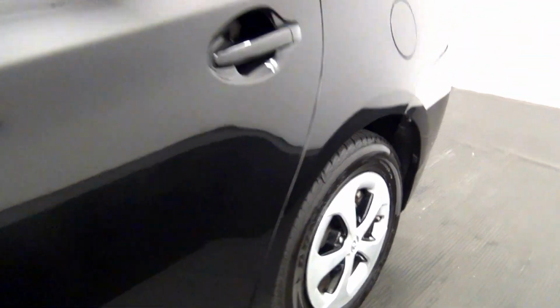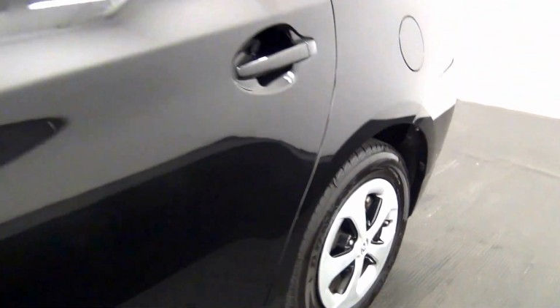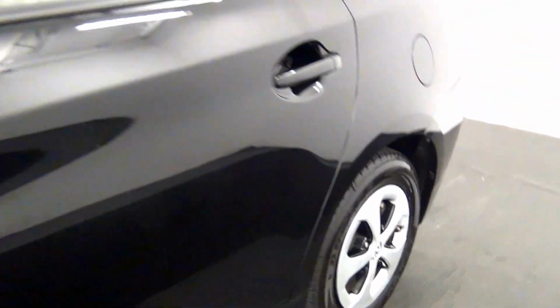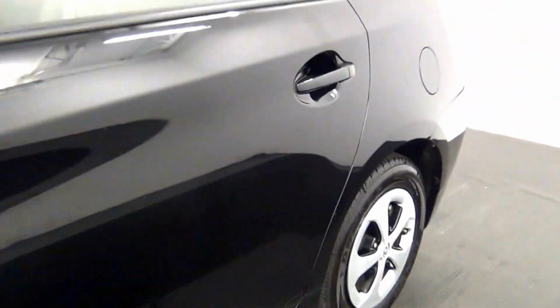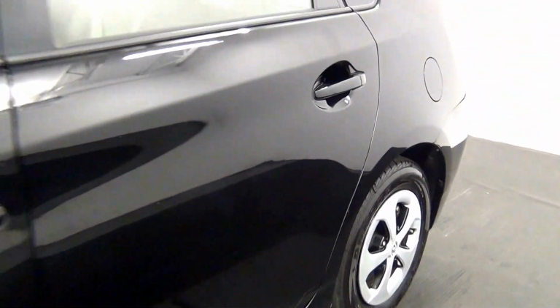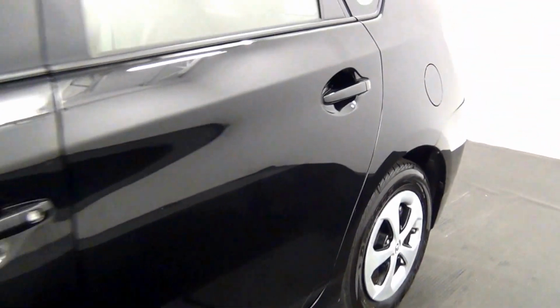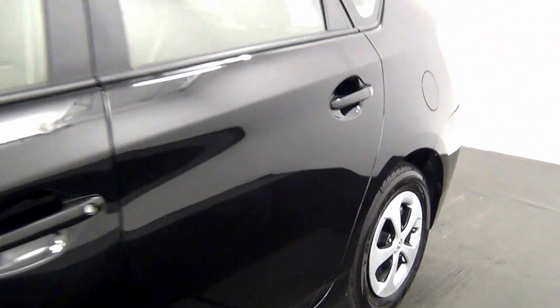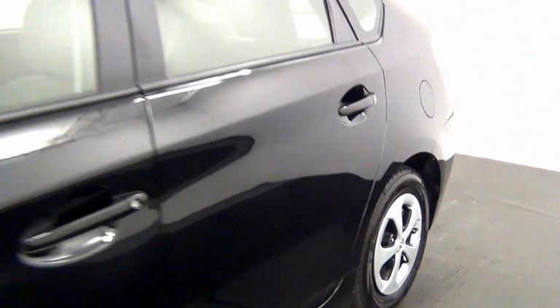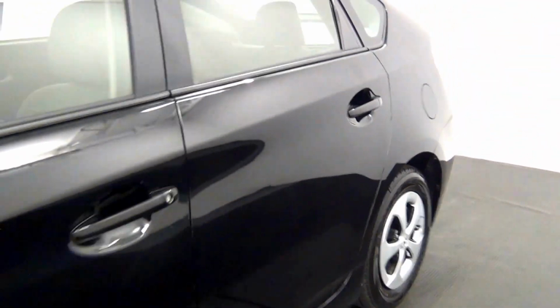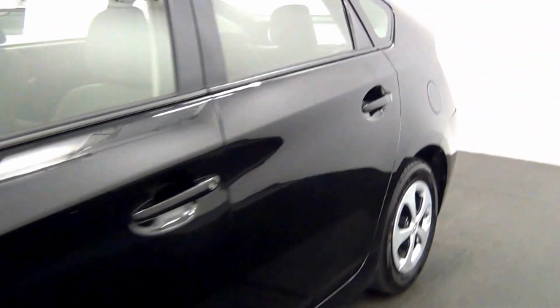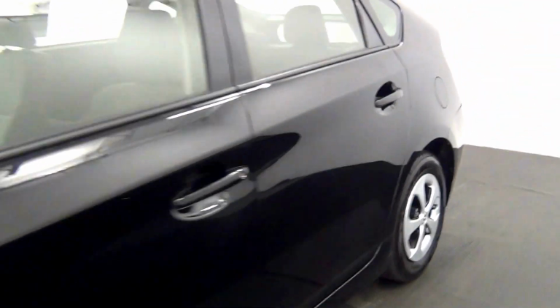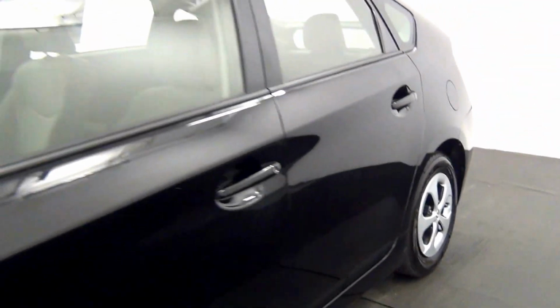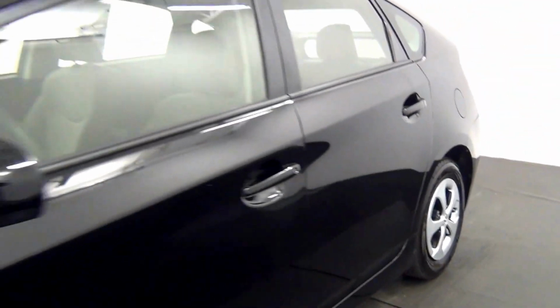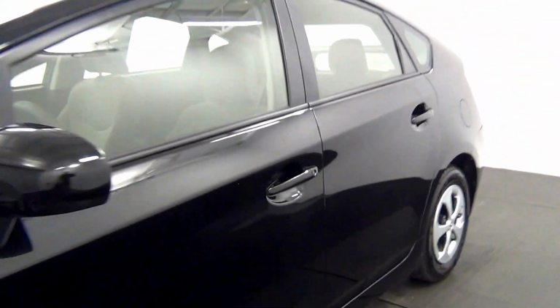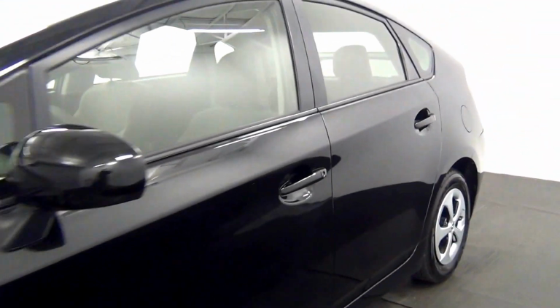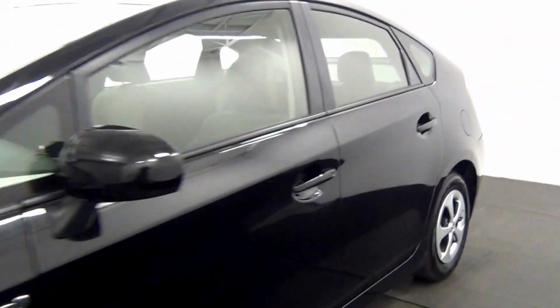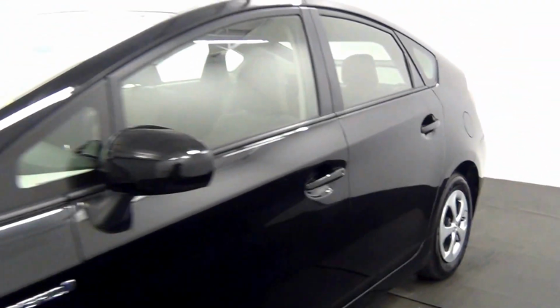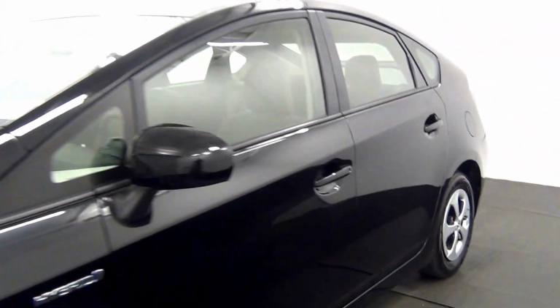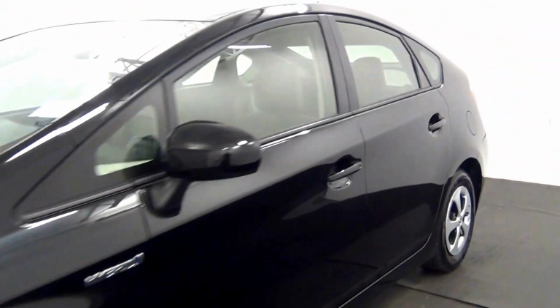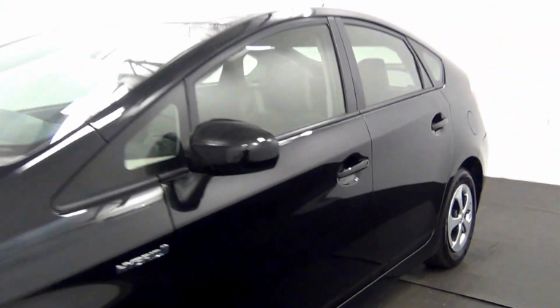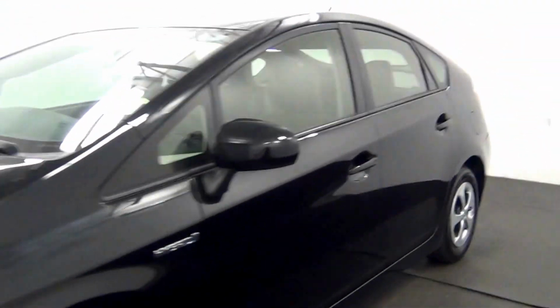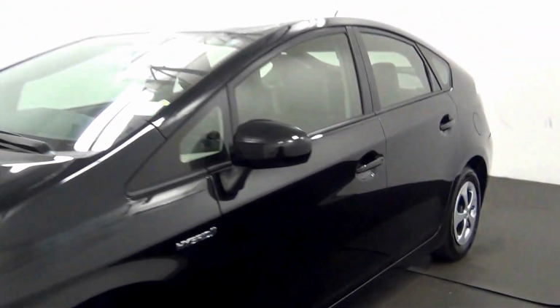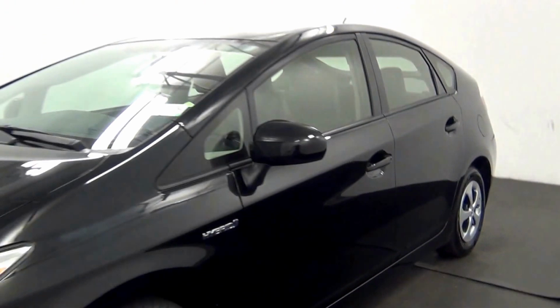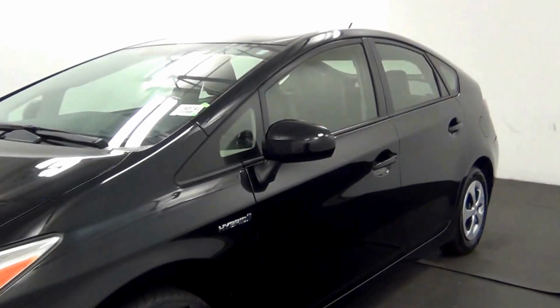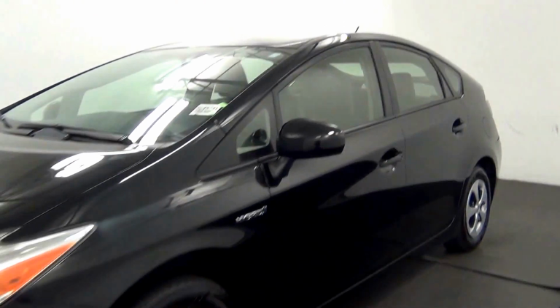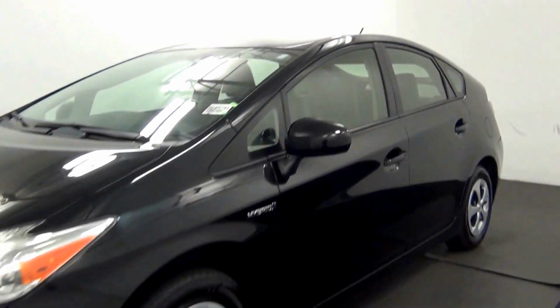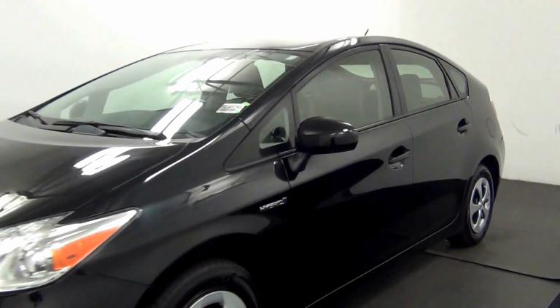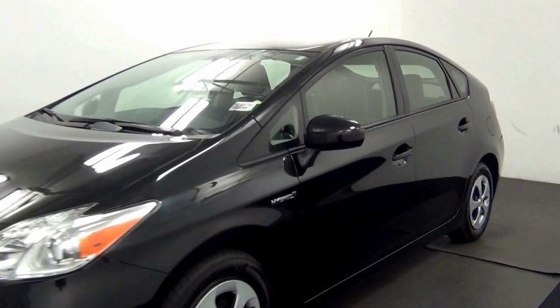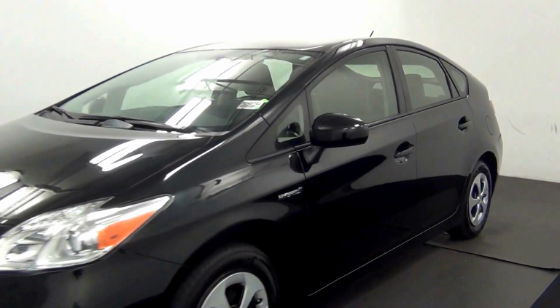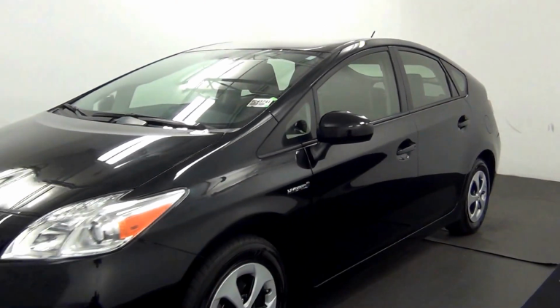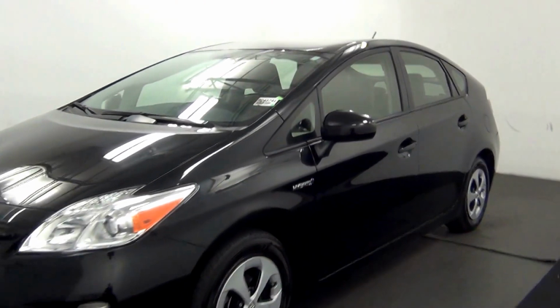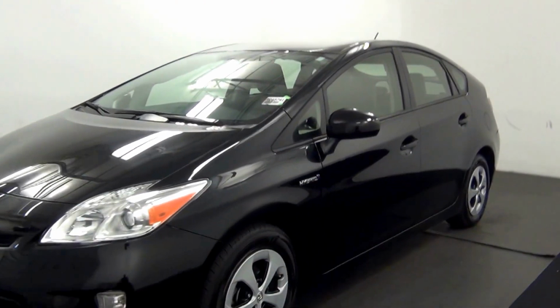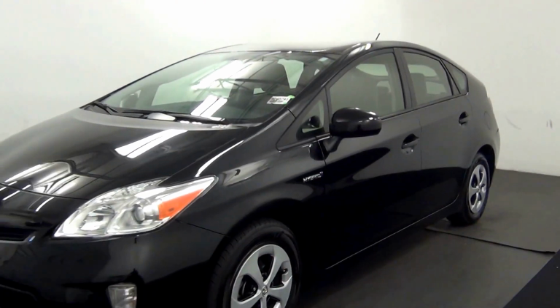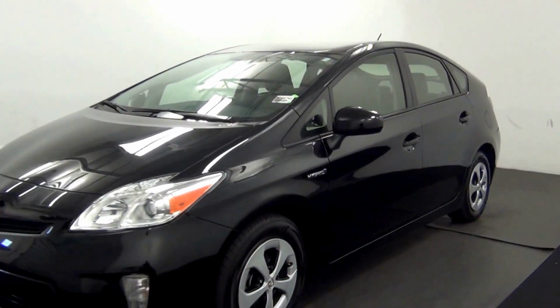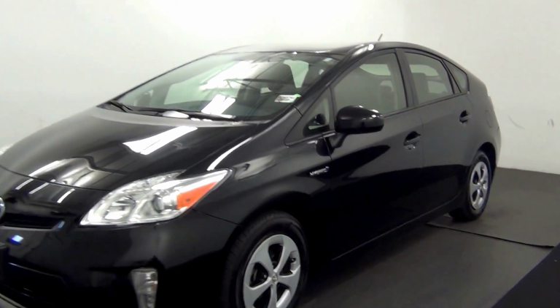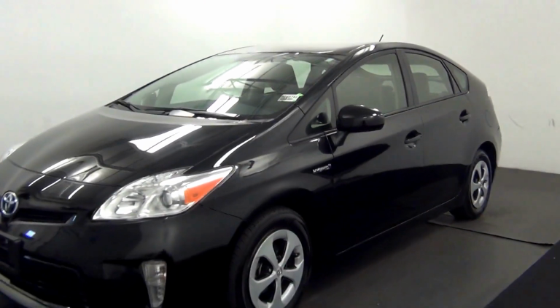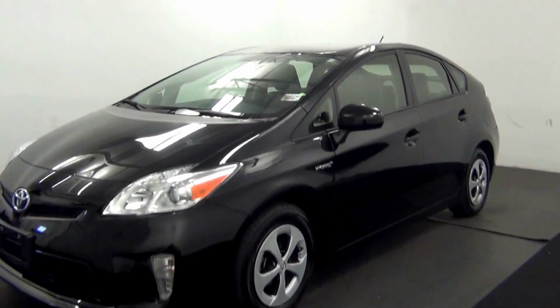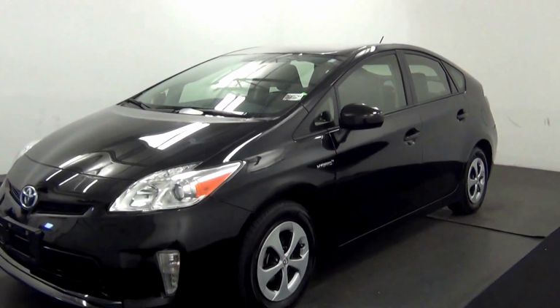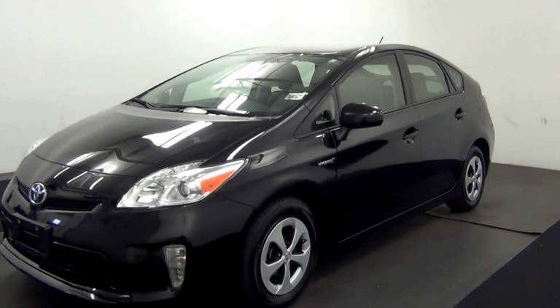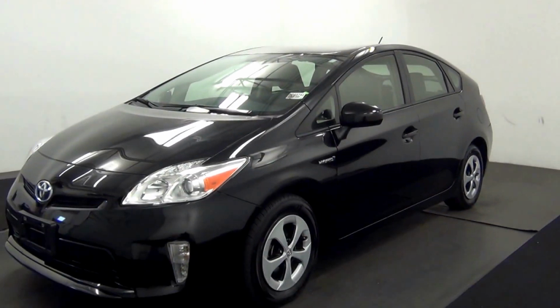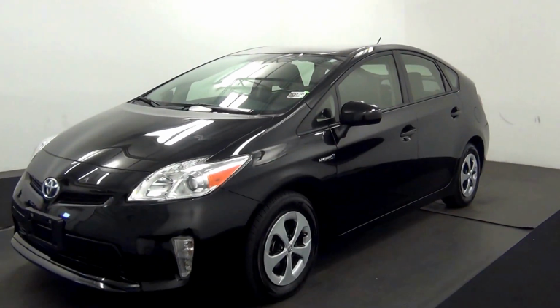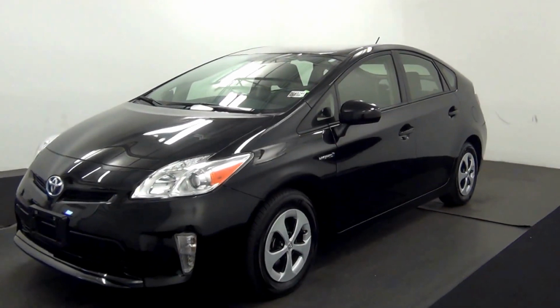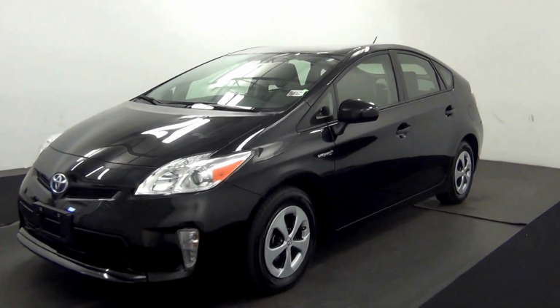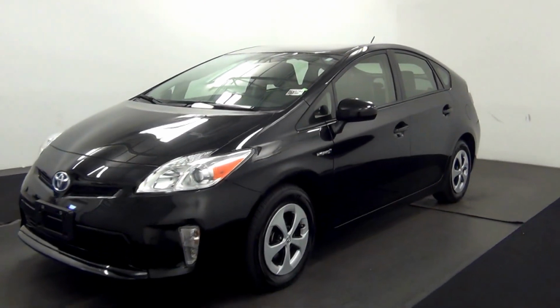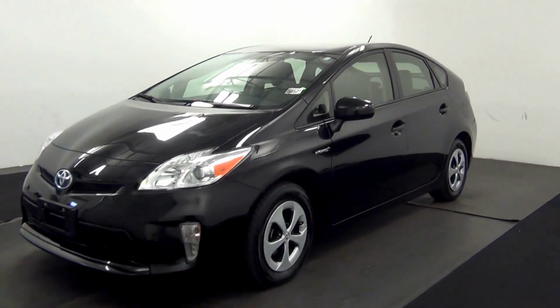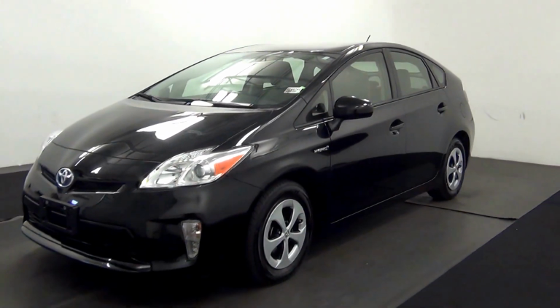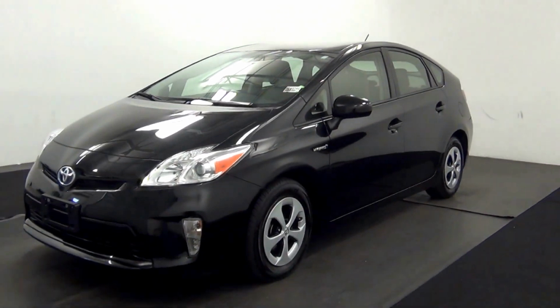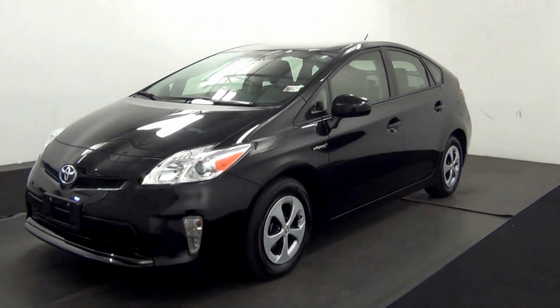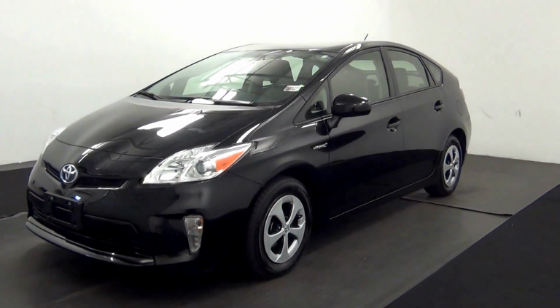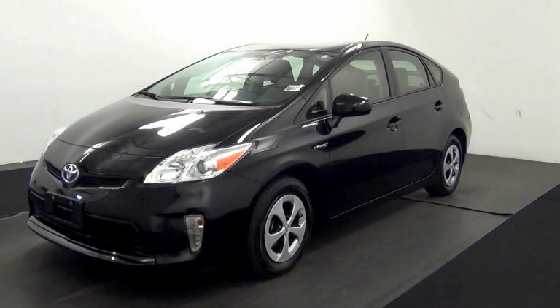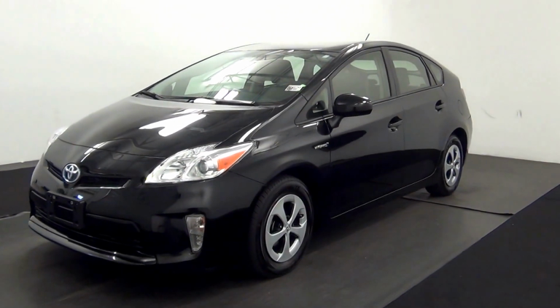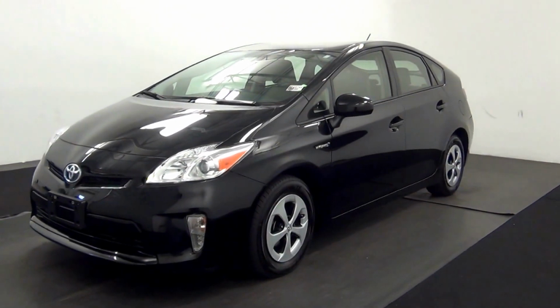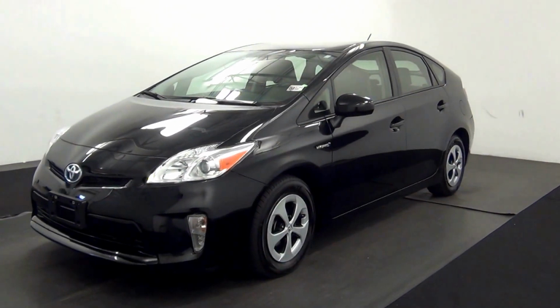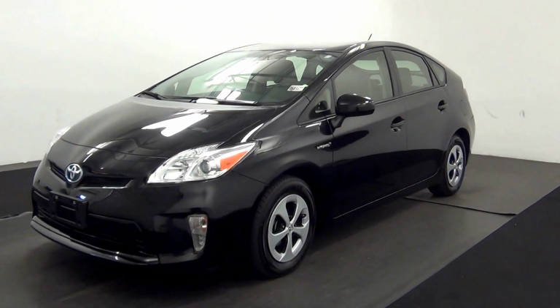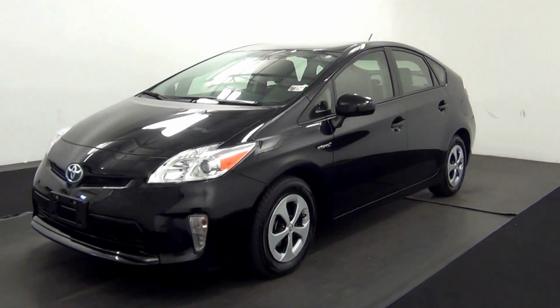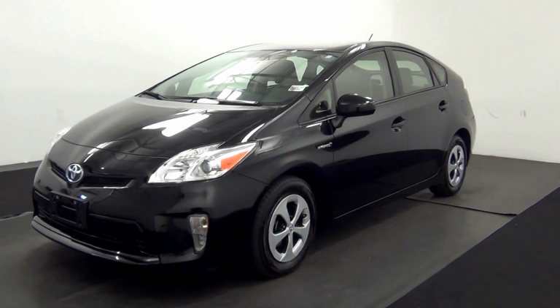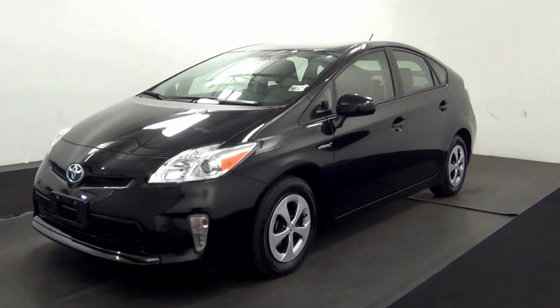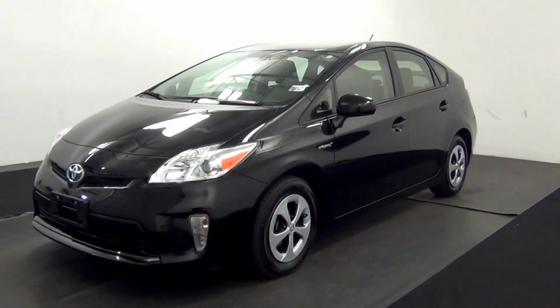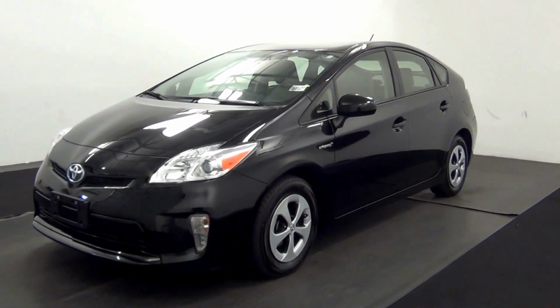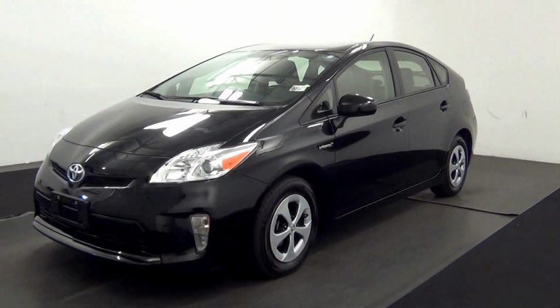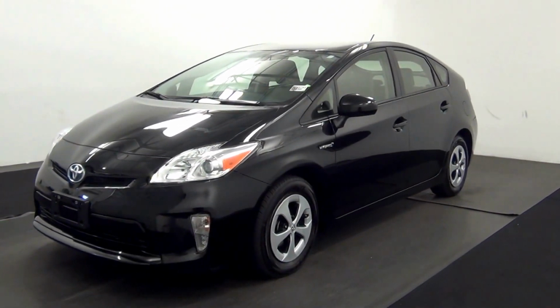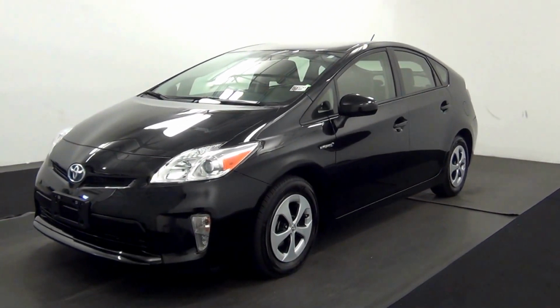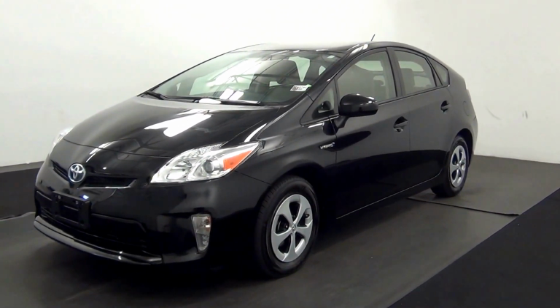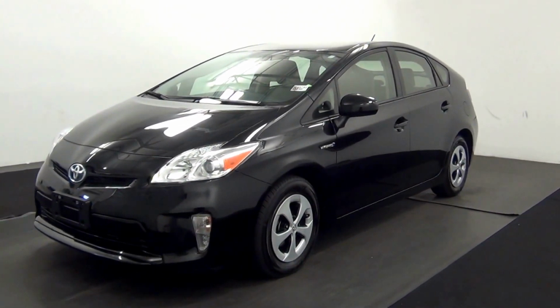And that will end the walk around the 2015 Toyota Prius. Thank you for choosing Kennedy.